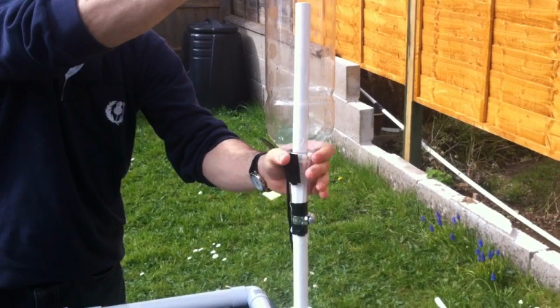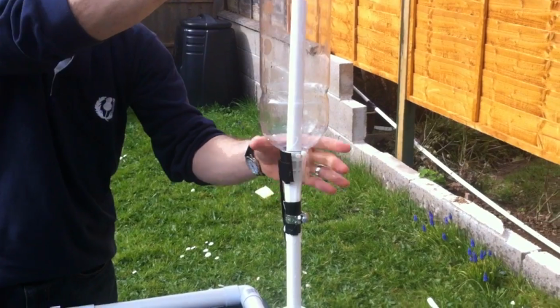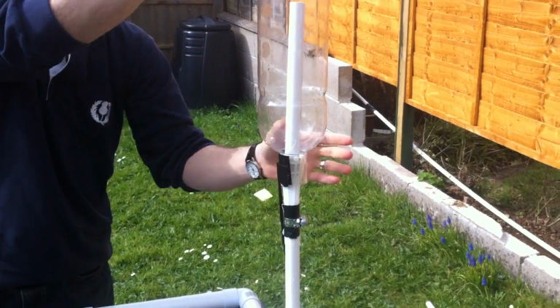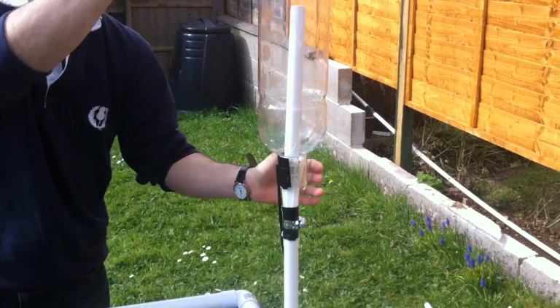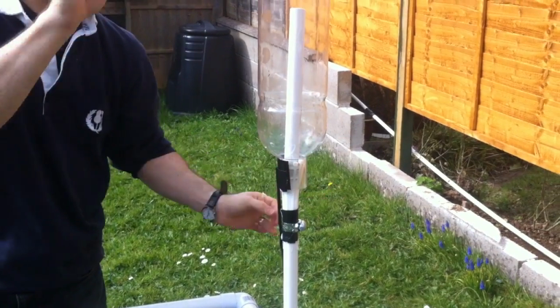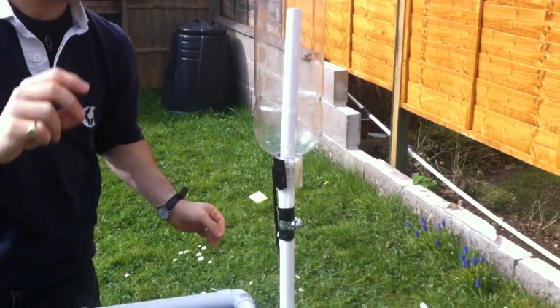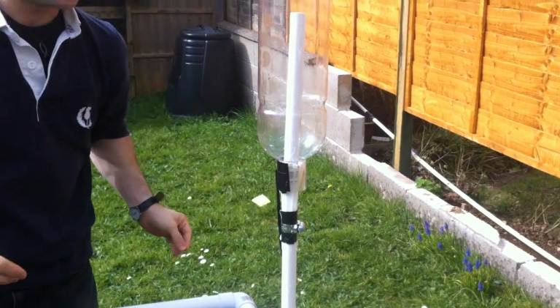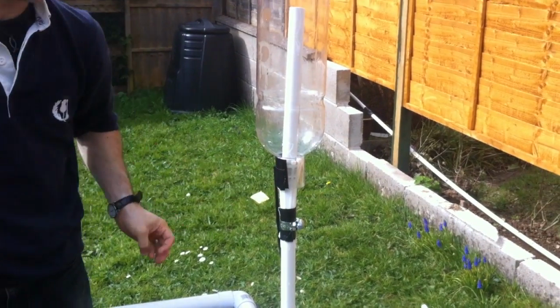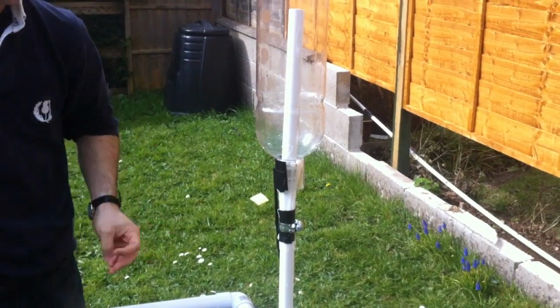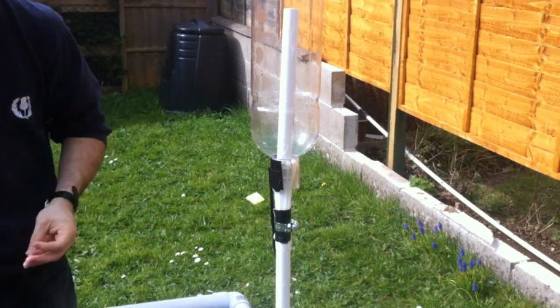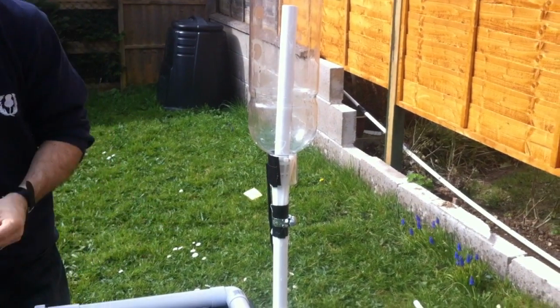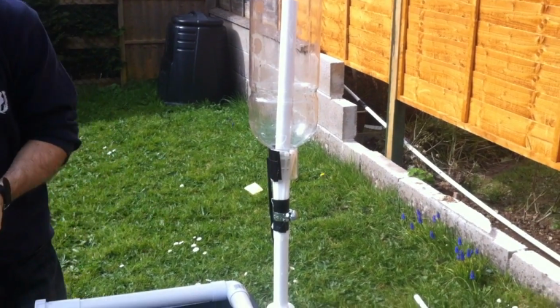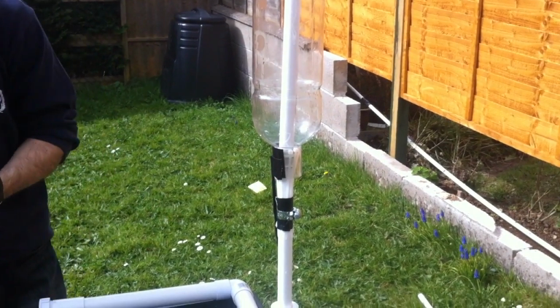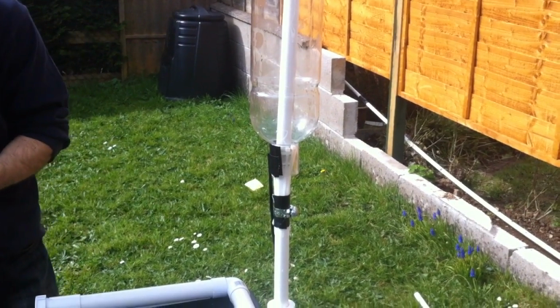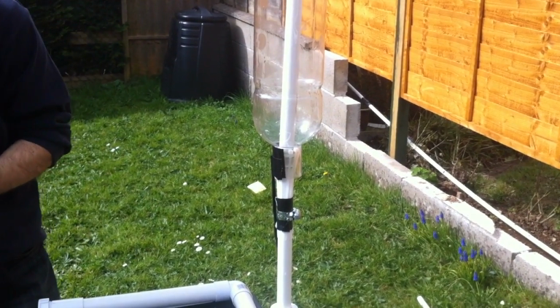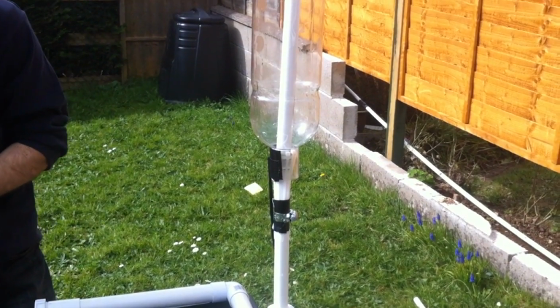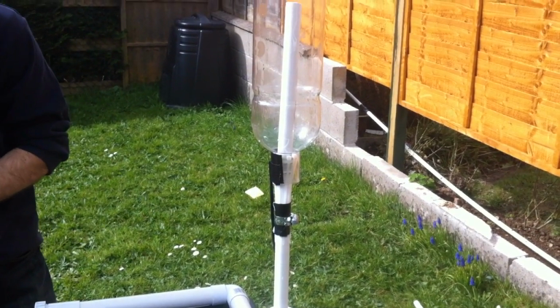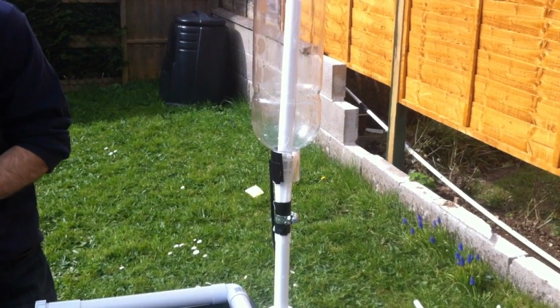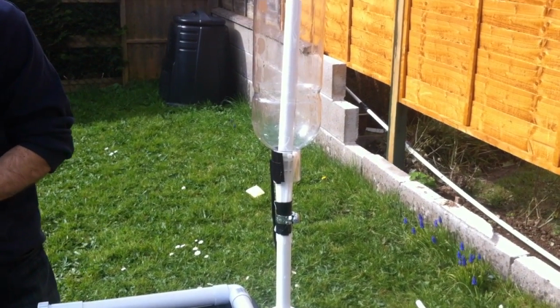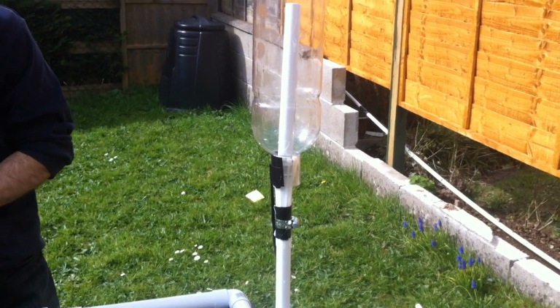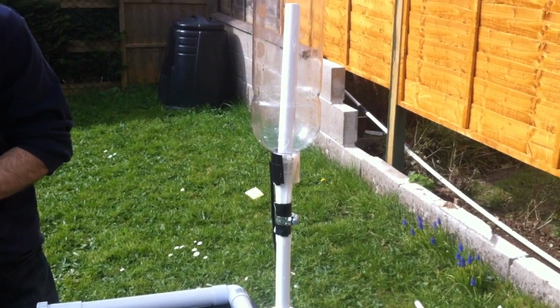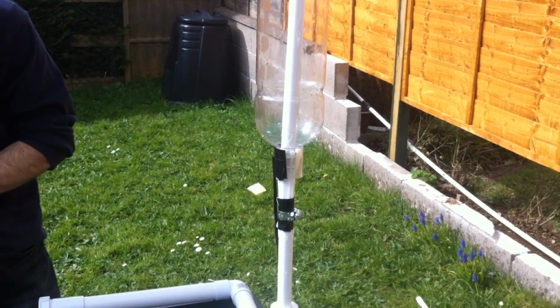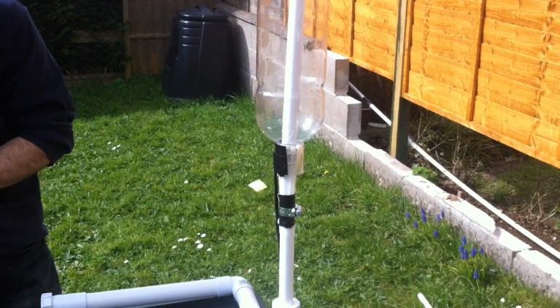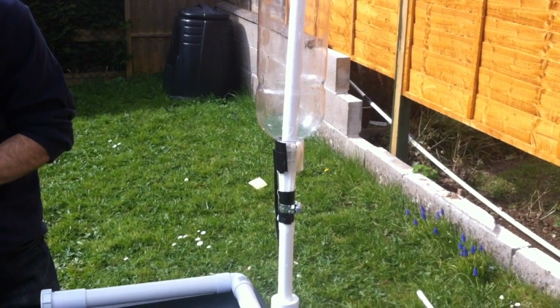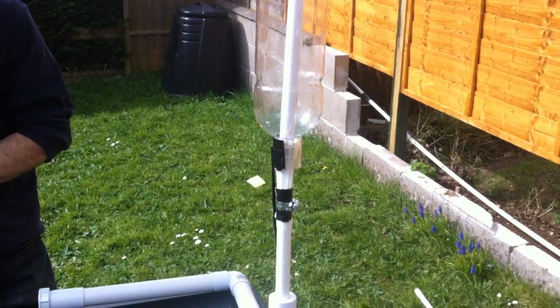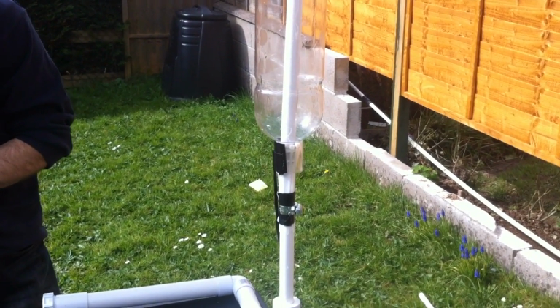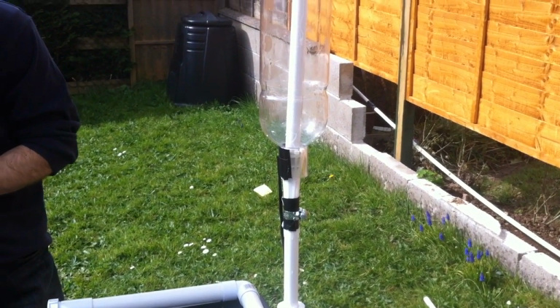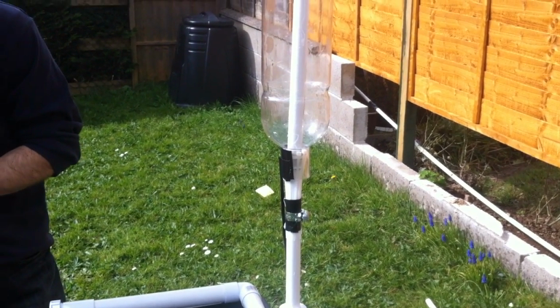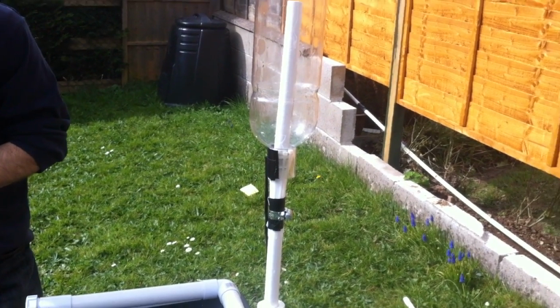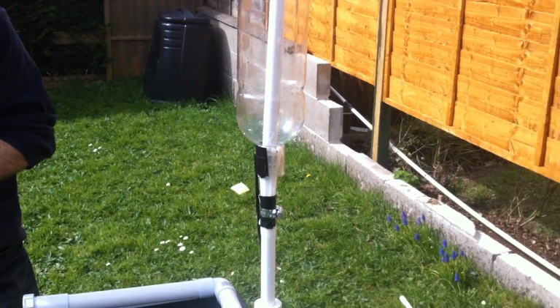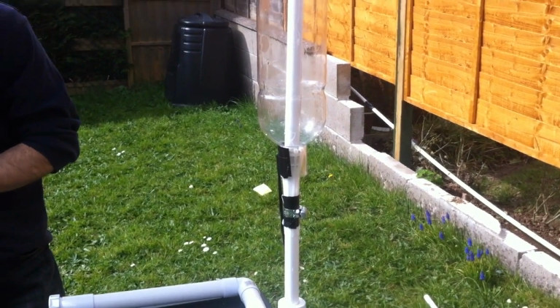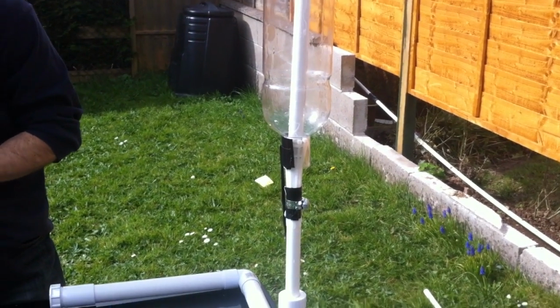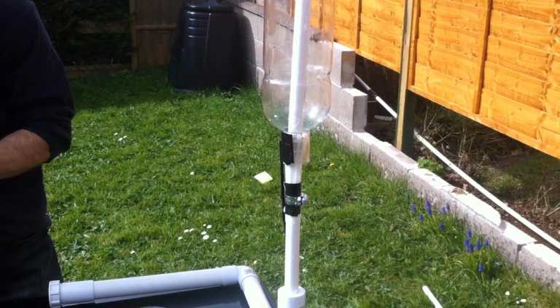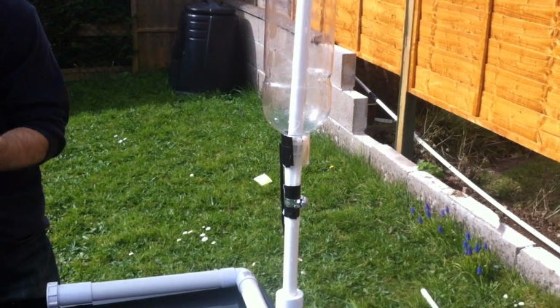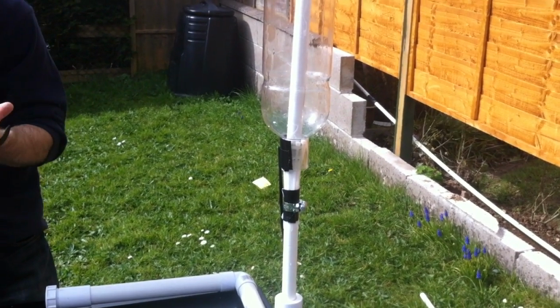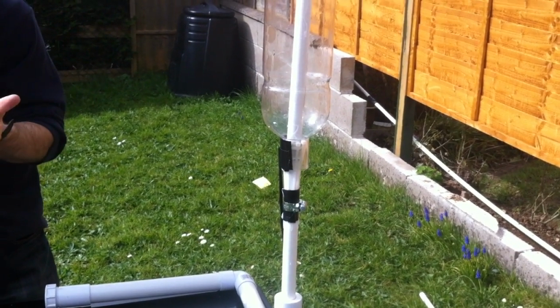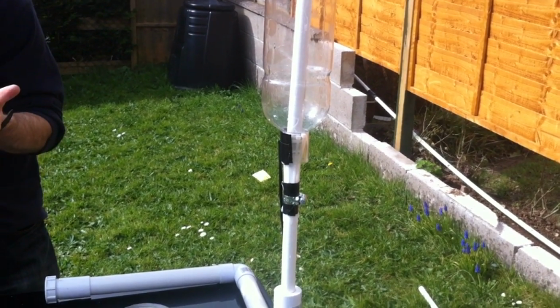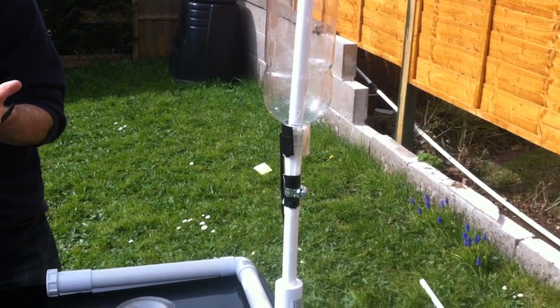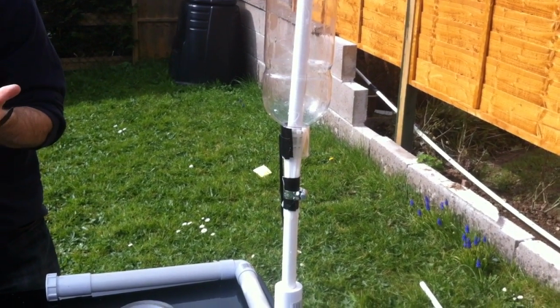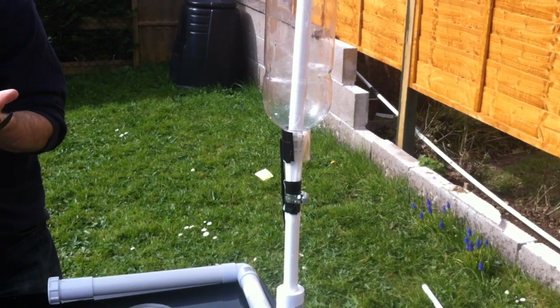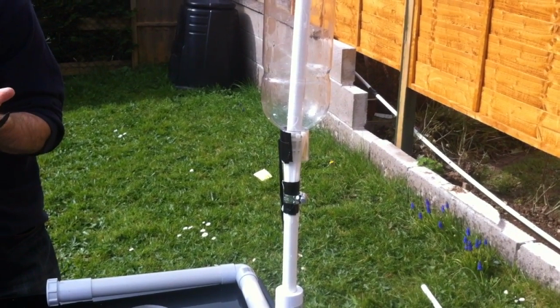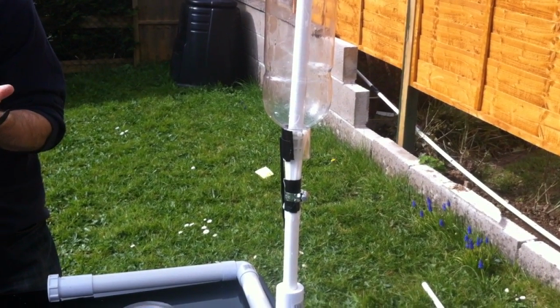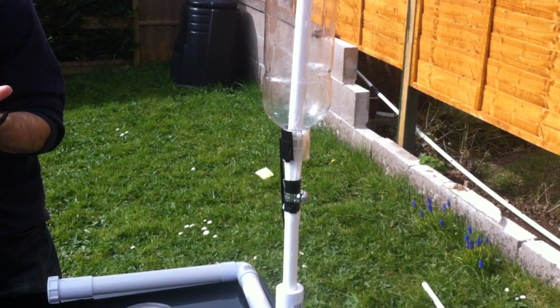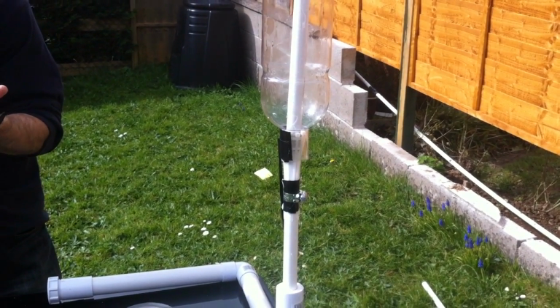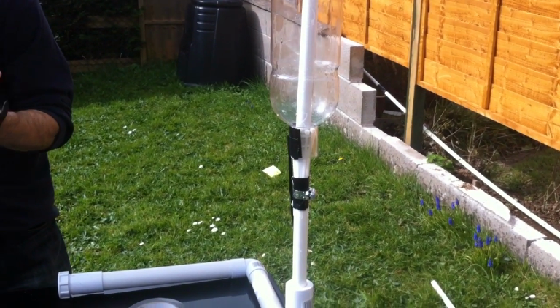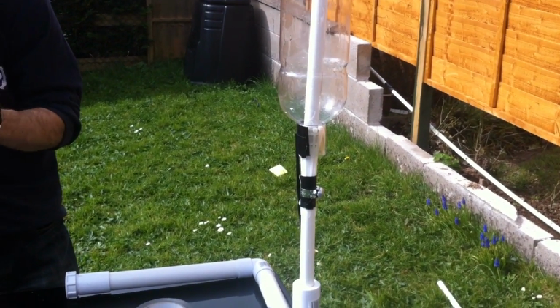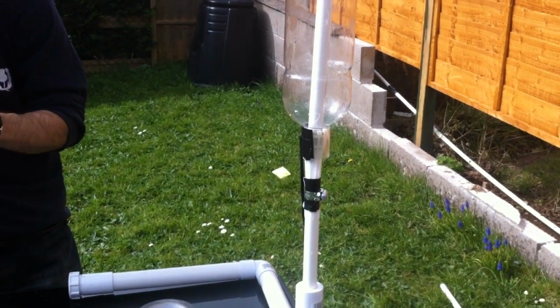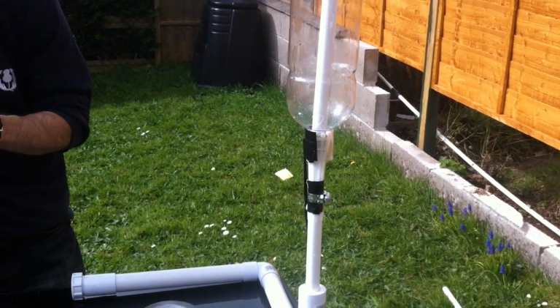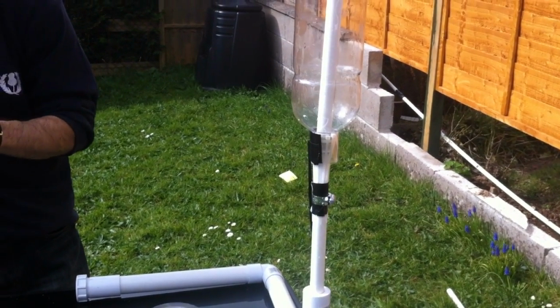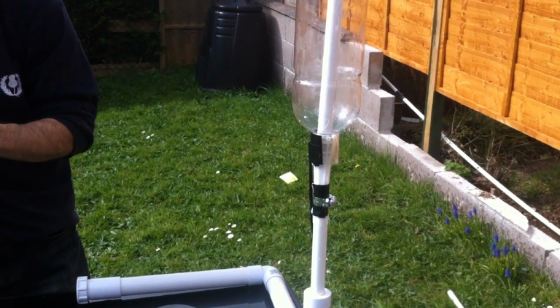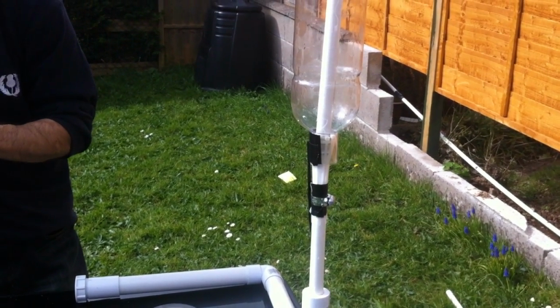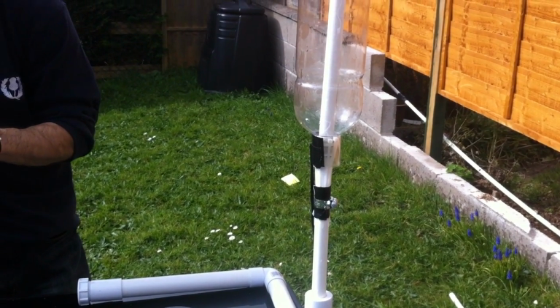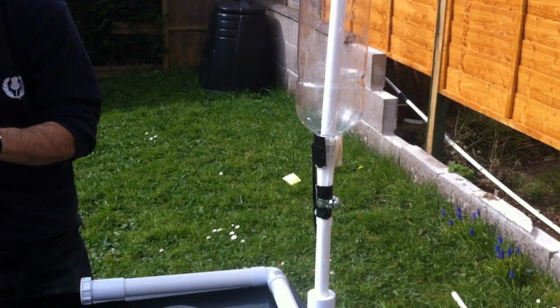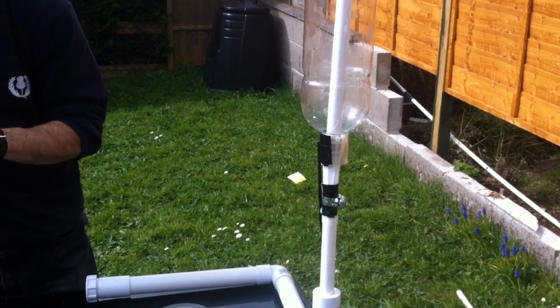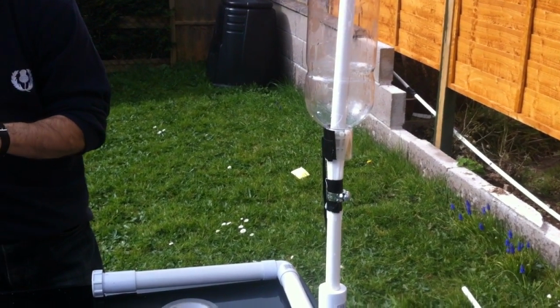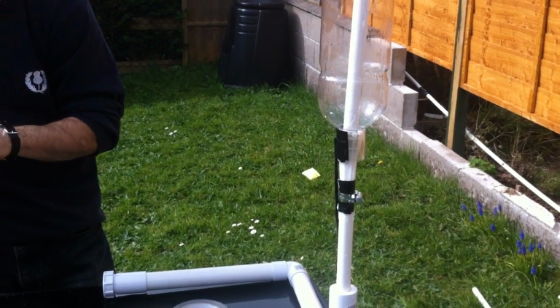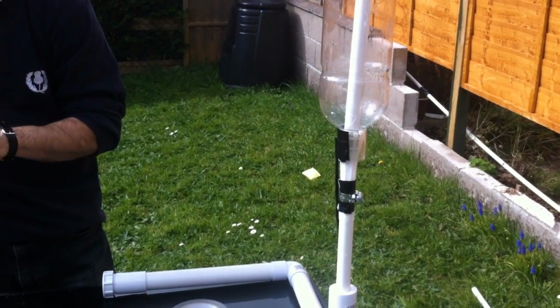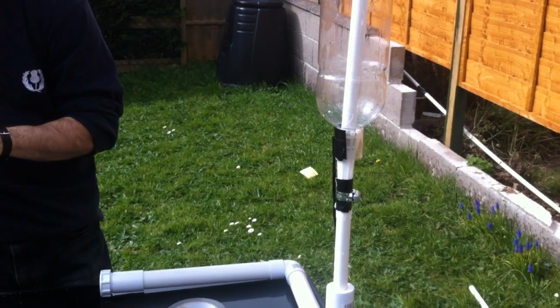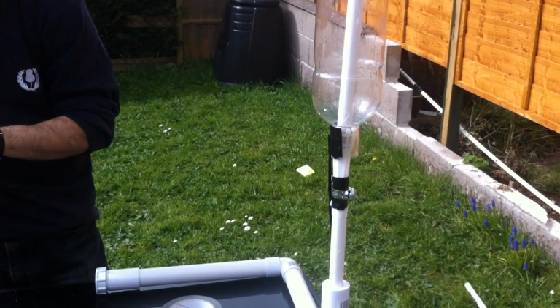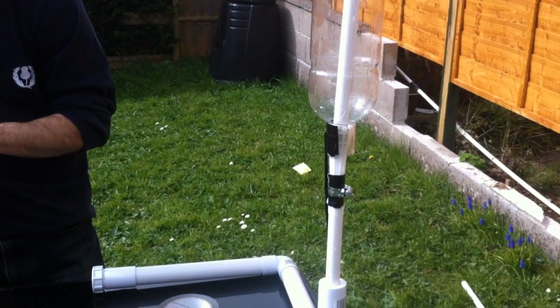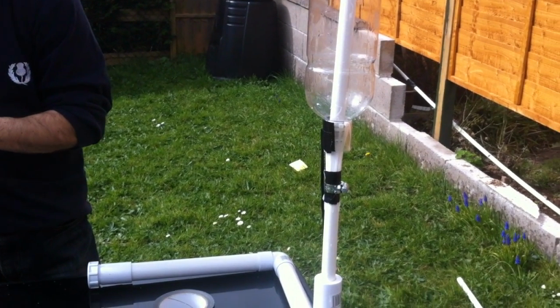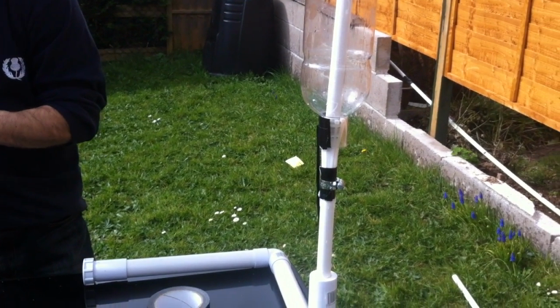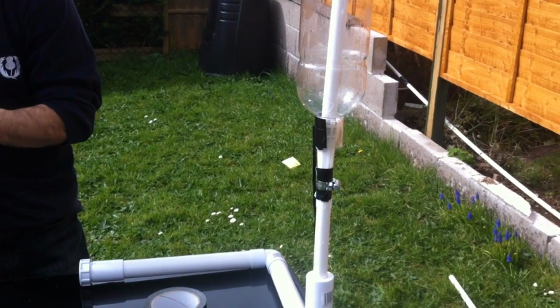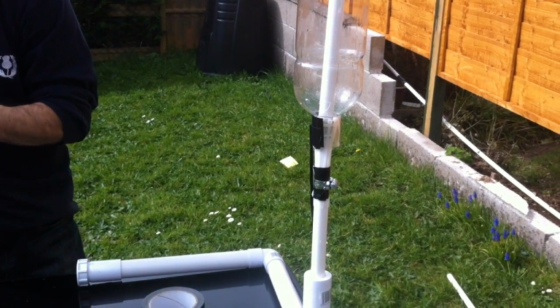So there you go — that's the basic design for the bottle rocket launcher. In the next video I'll show you how to make the rocket that's going to go on top. Thanks for watching.